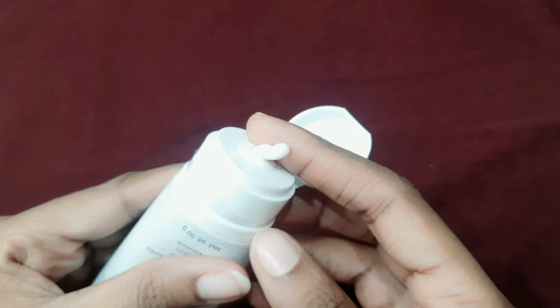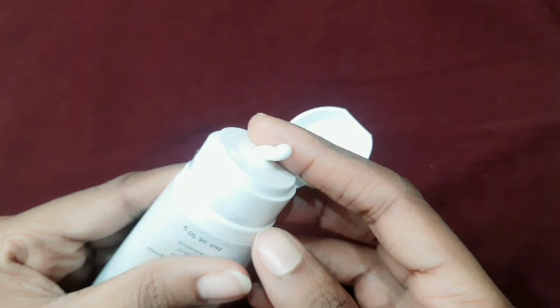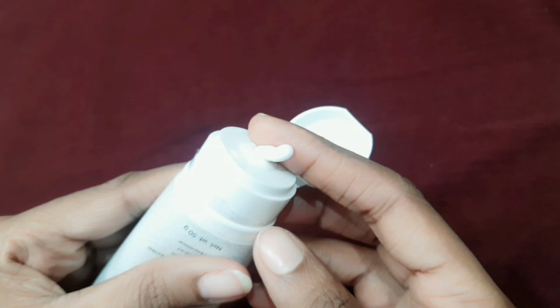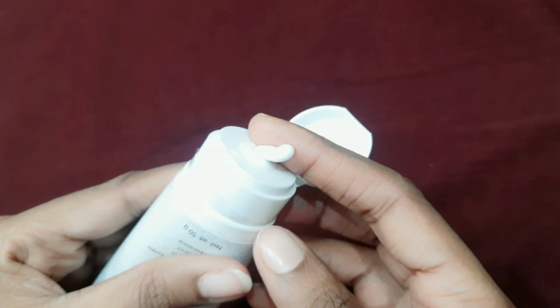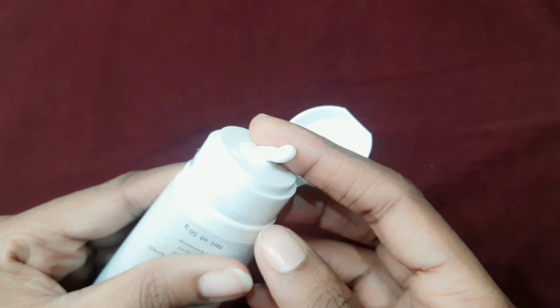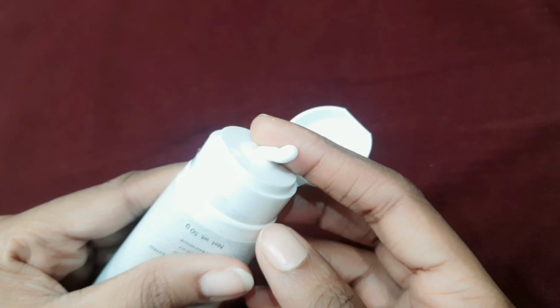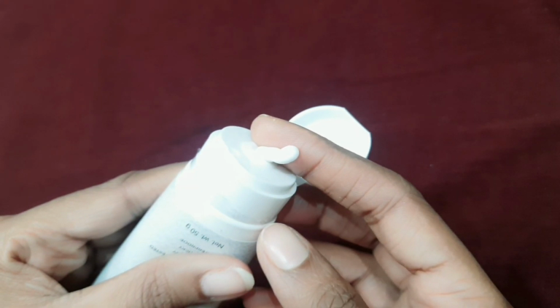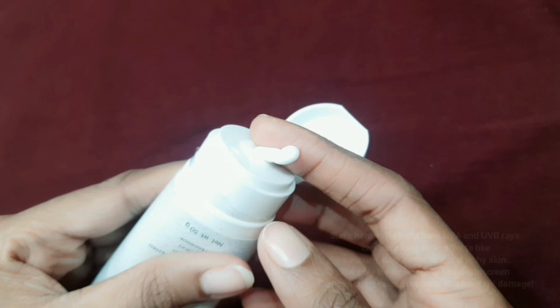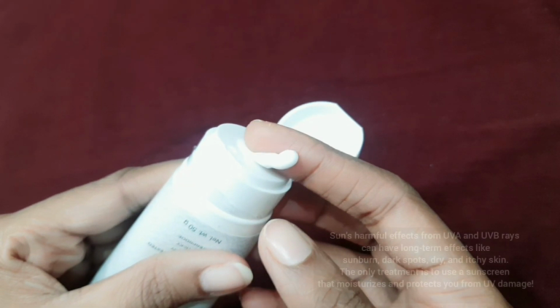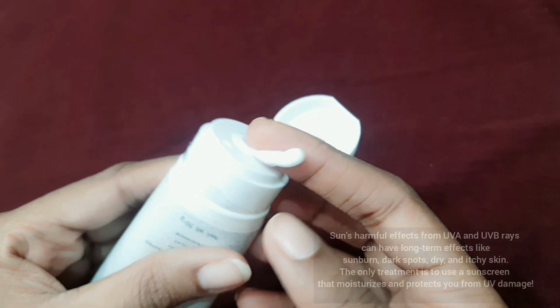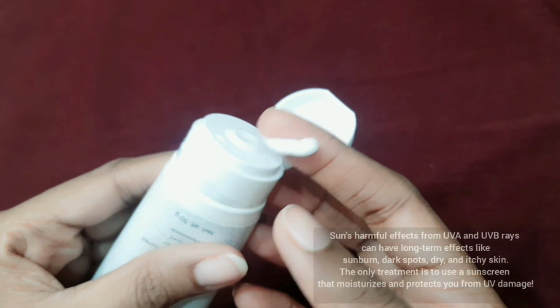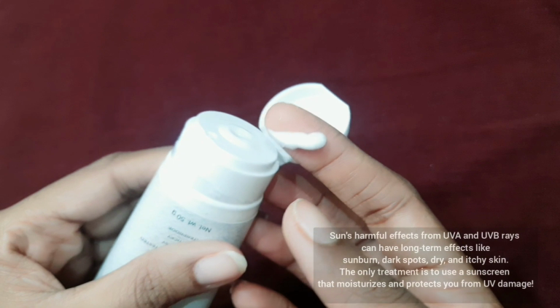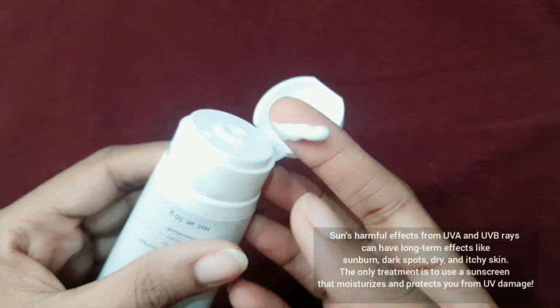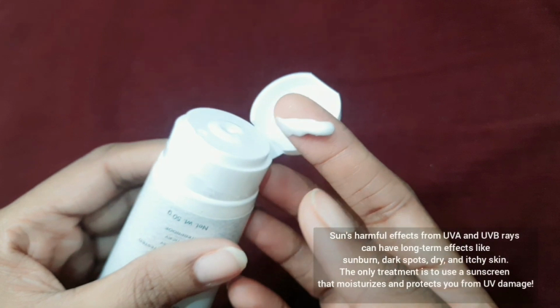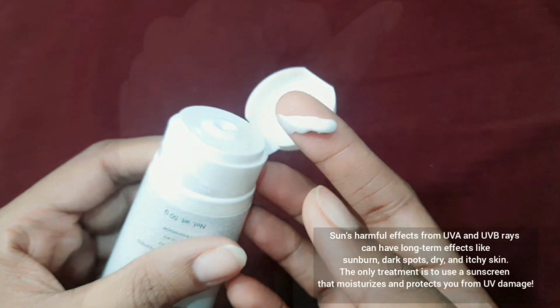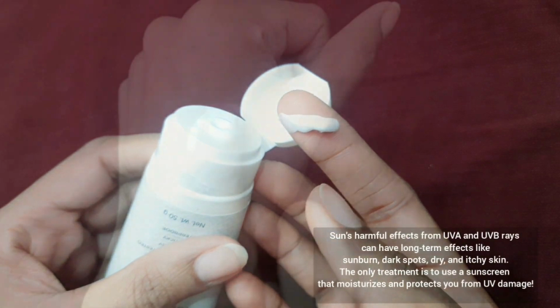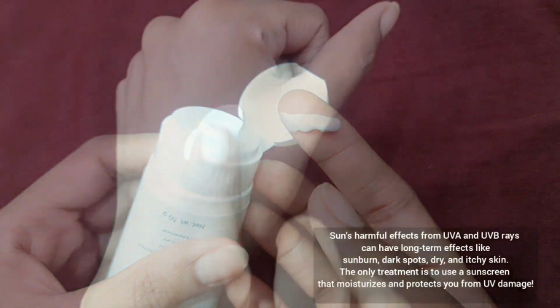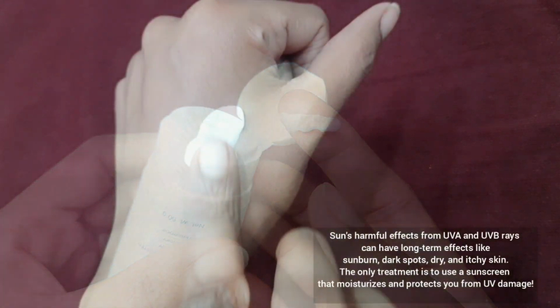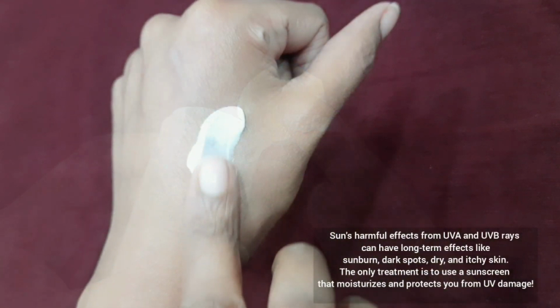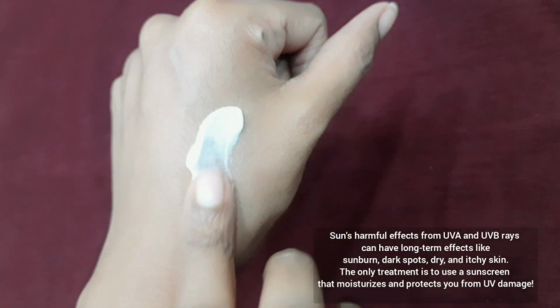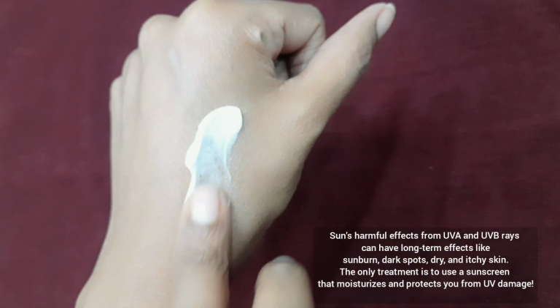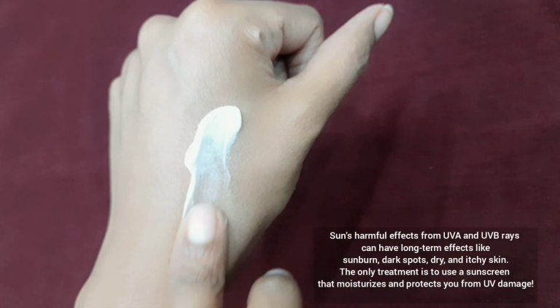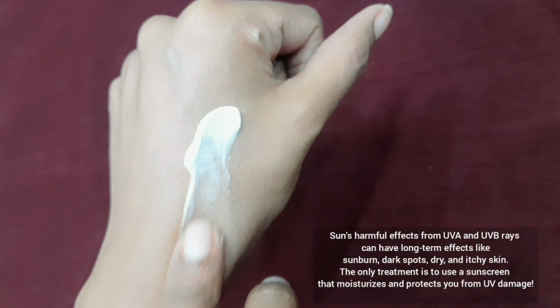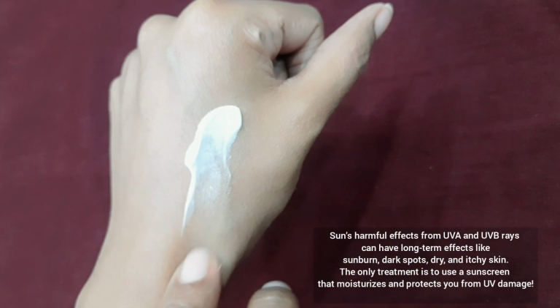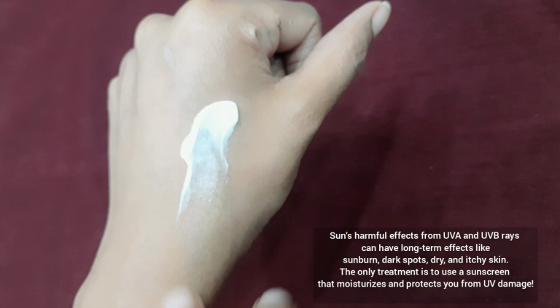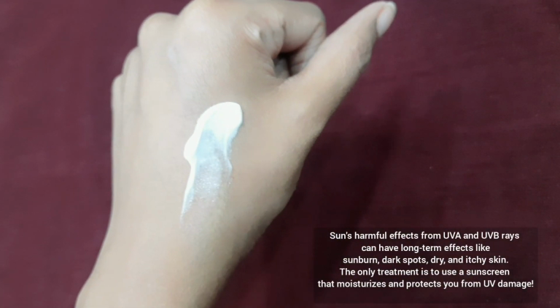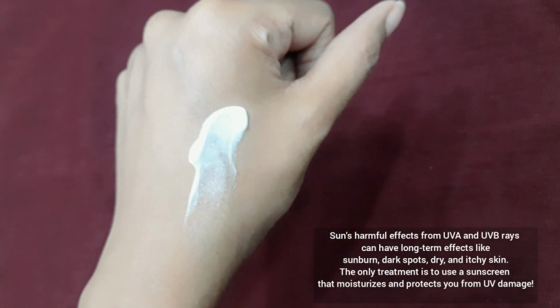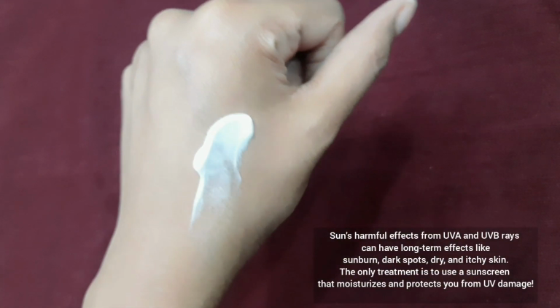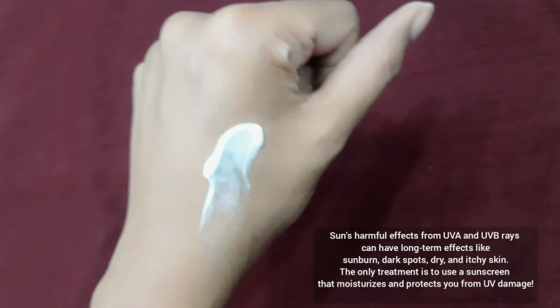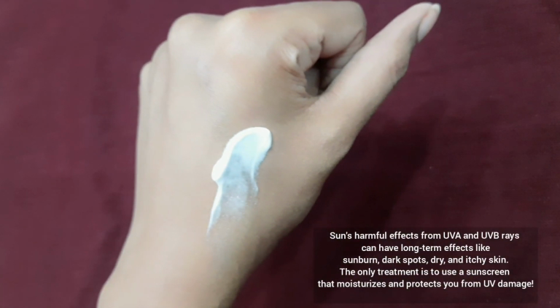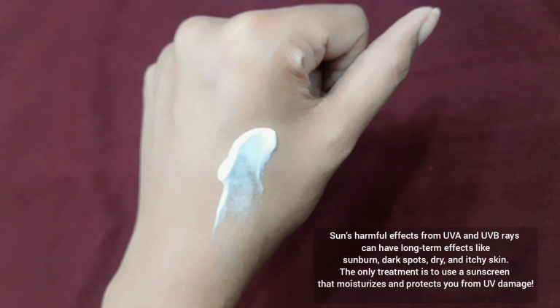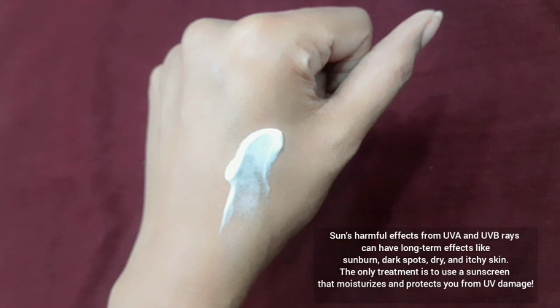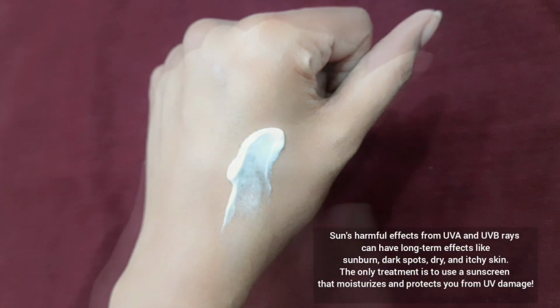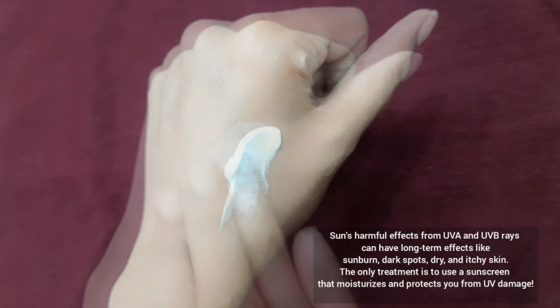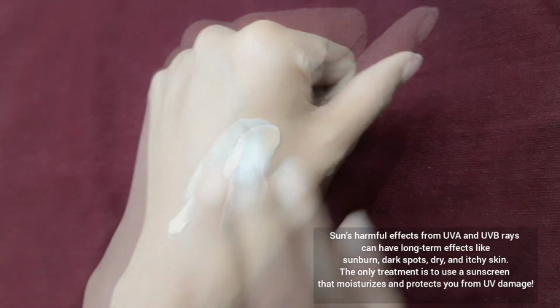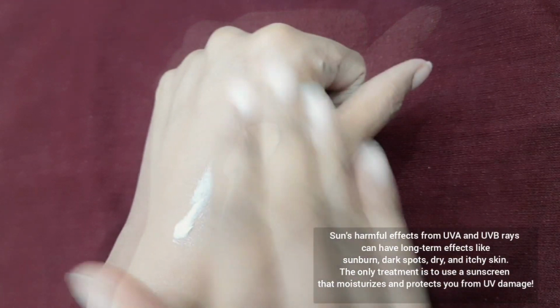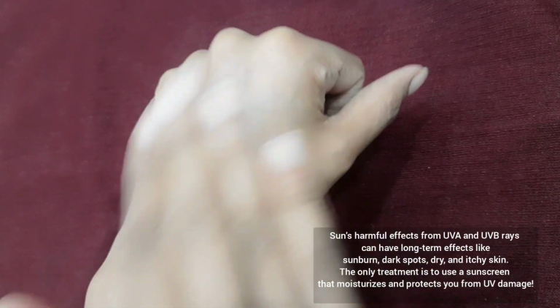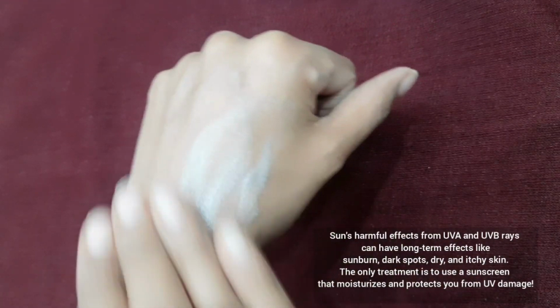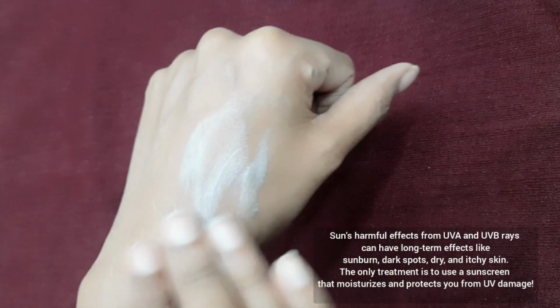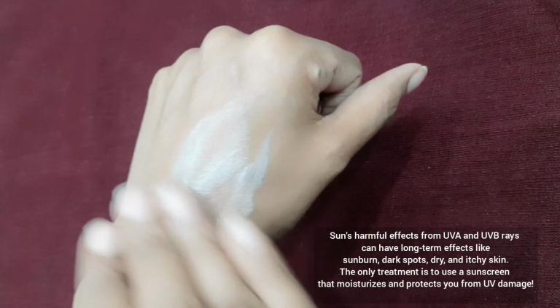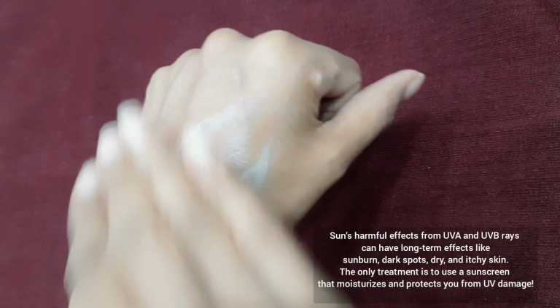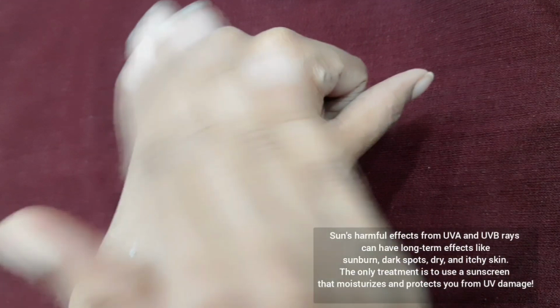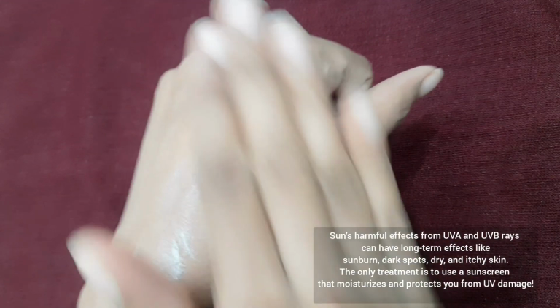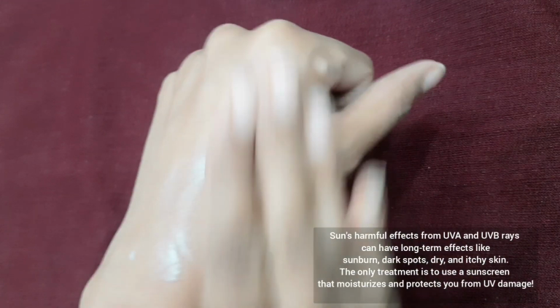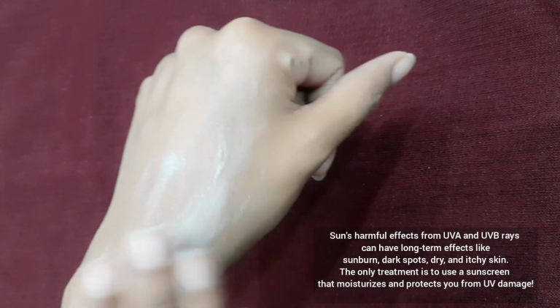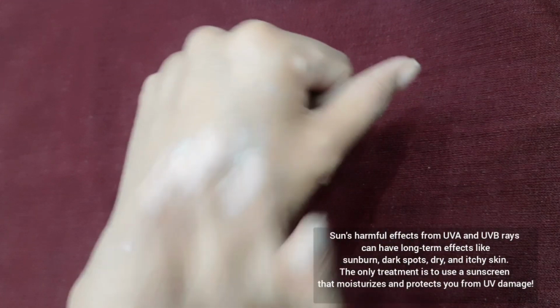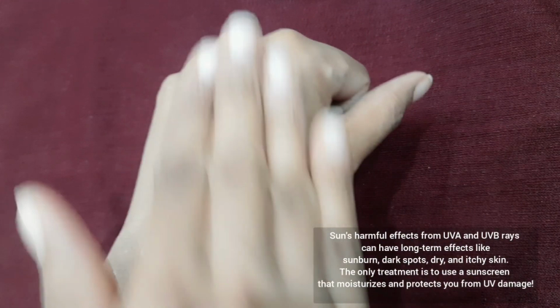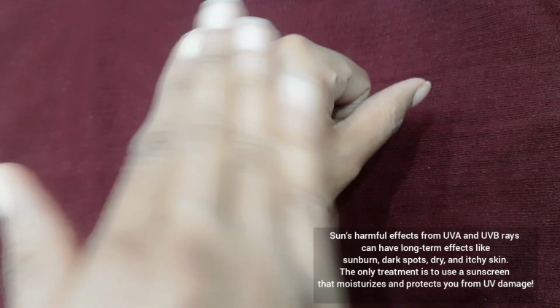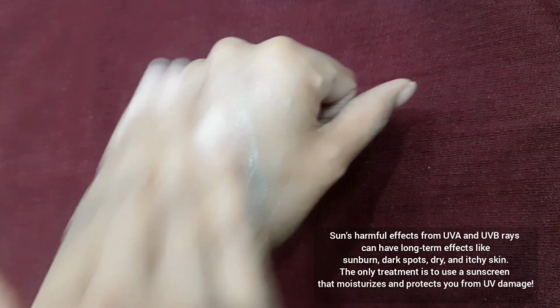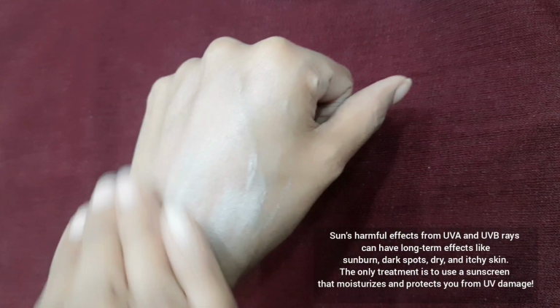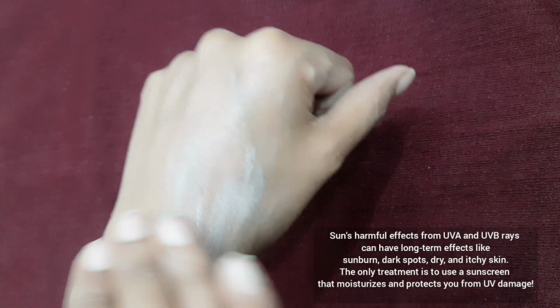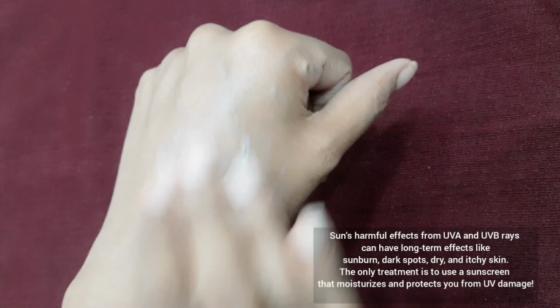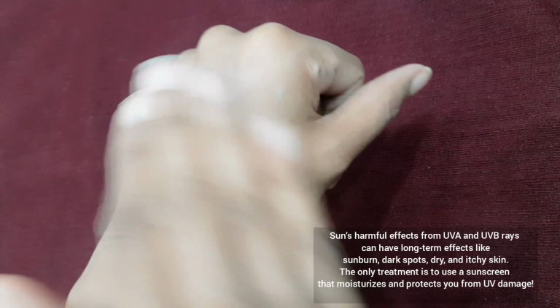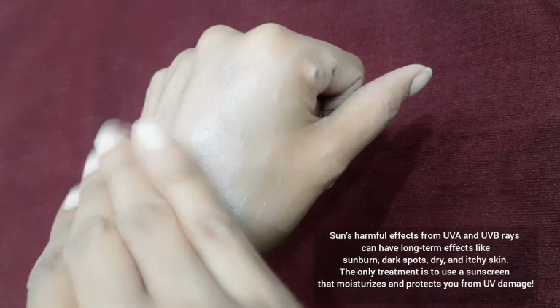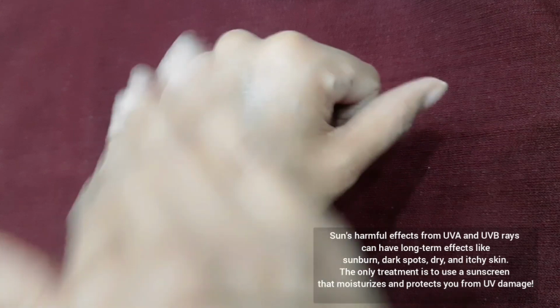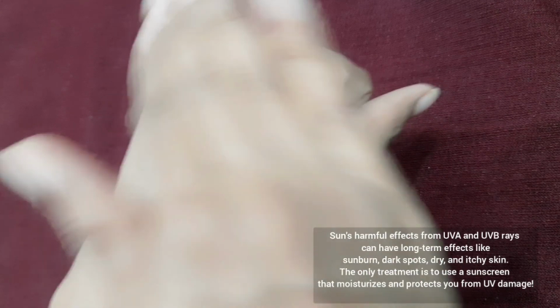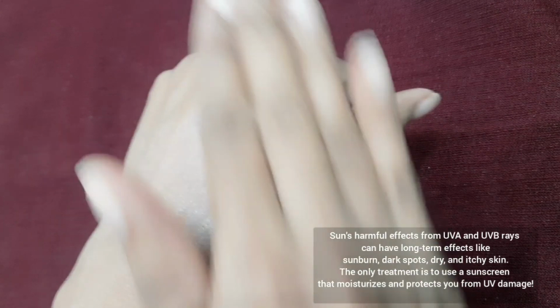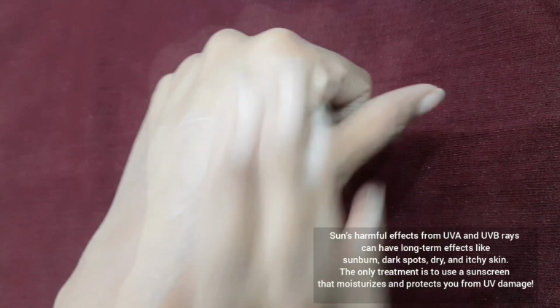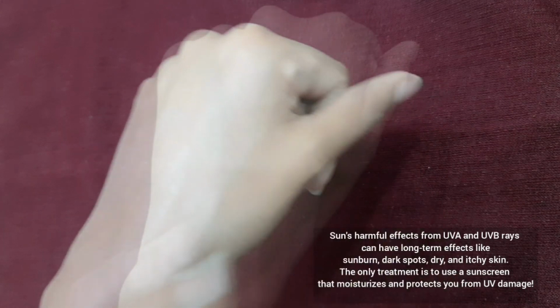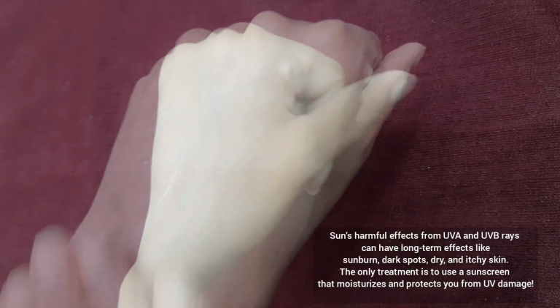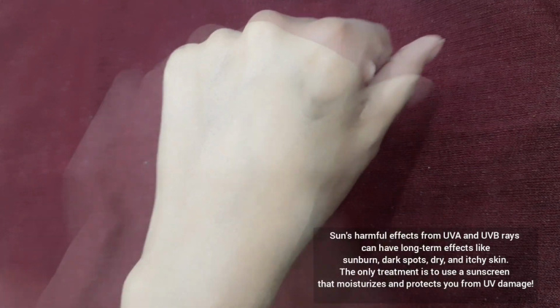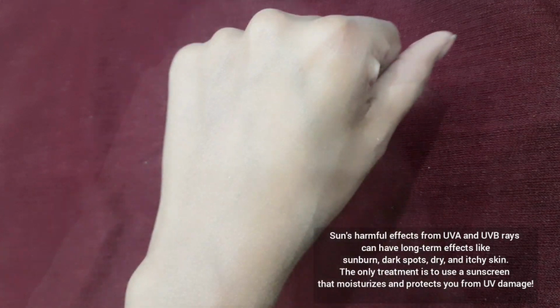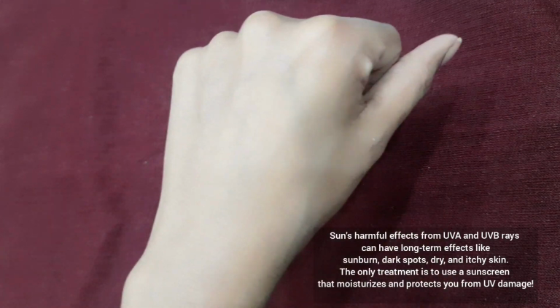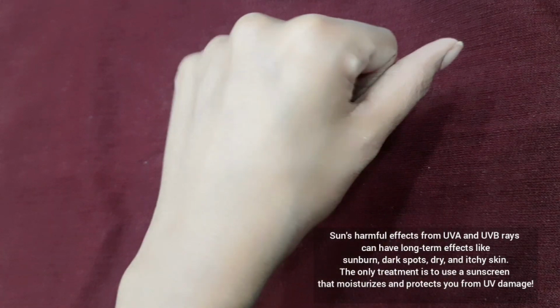Sunscreens are very important to use on a daily basis as they protect skin from UVA and UVB rays, which can cause long-term effects like sunburn and dark spots.